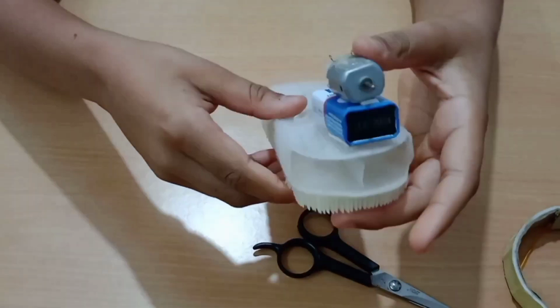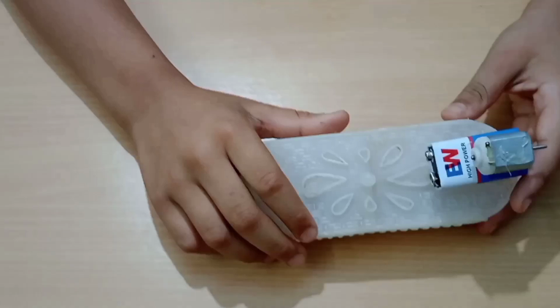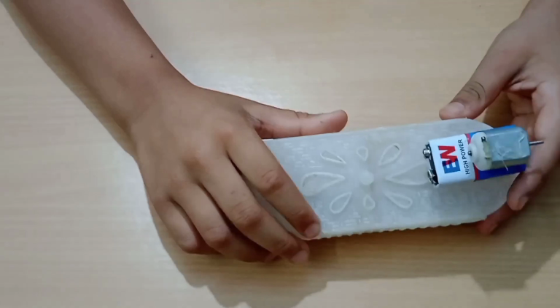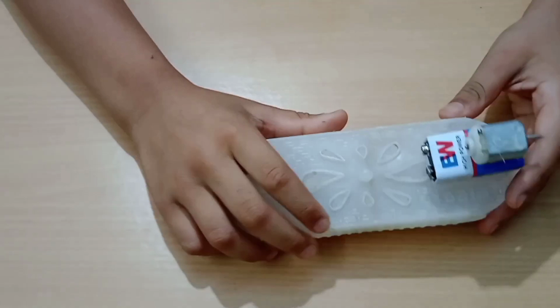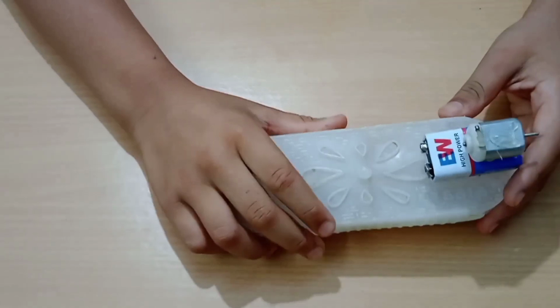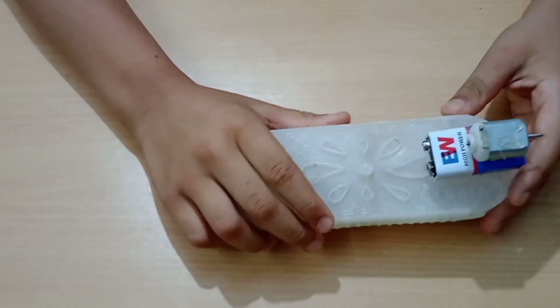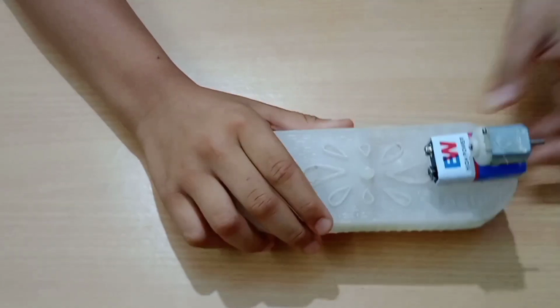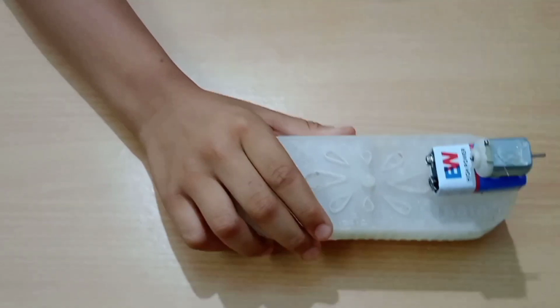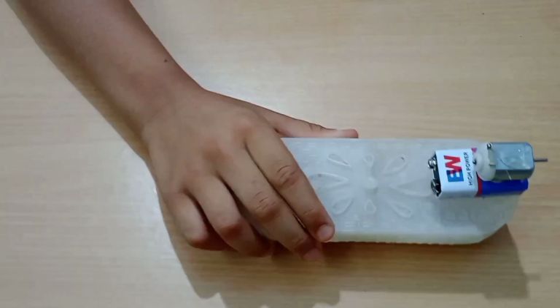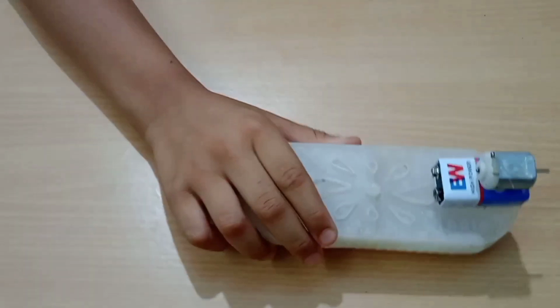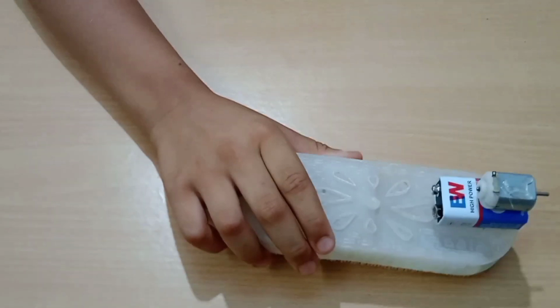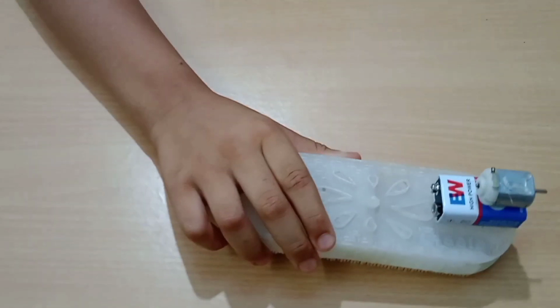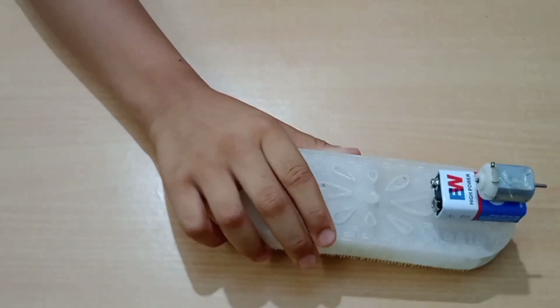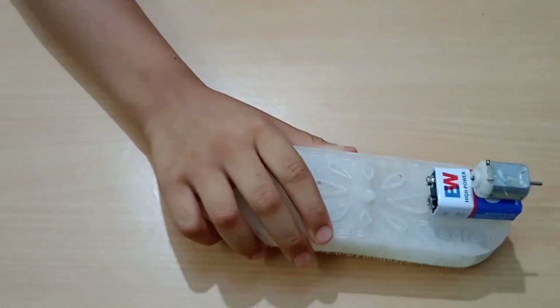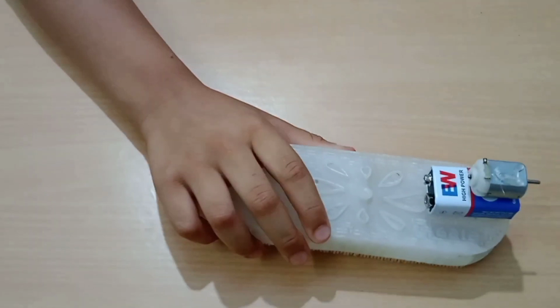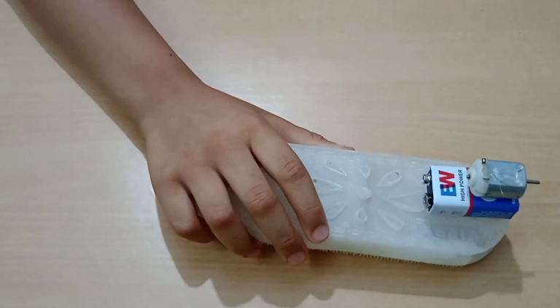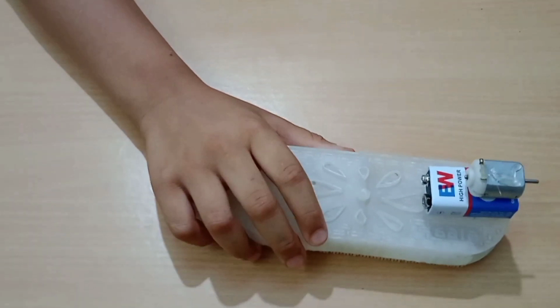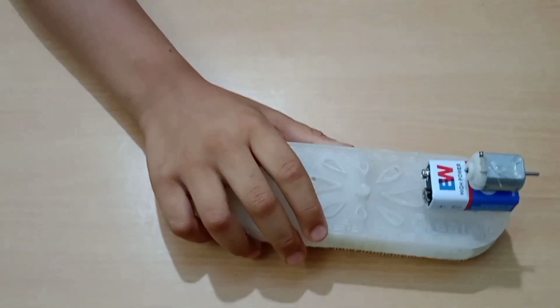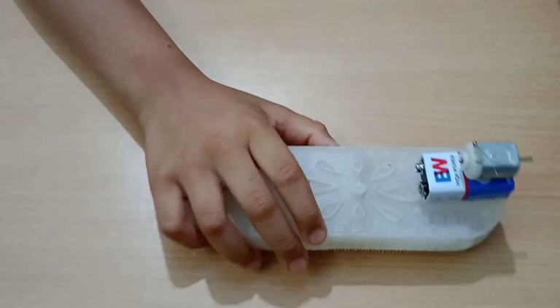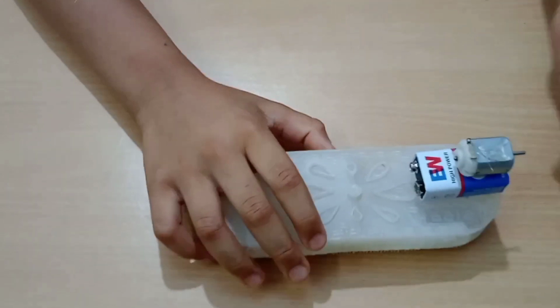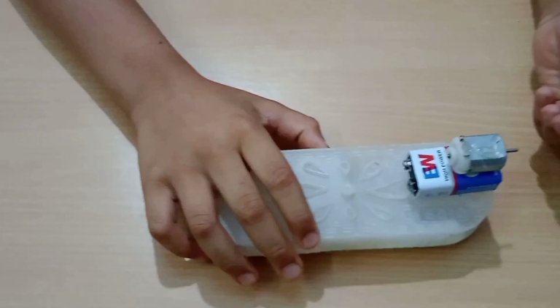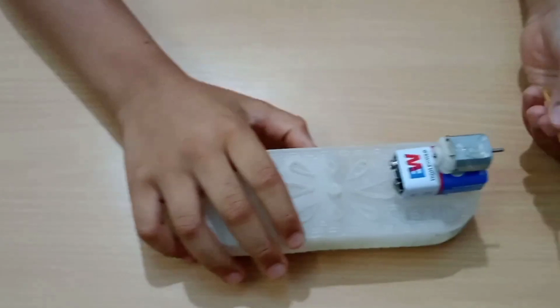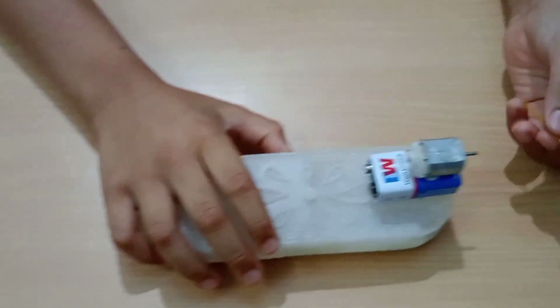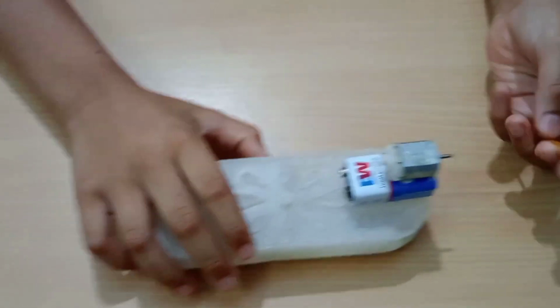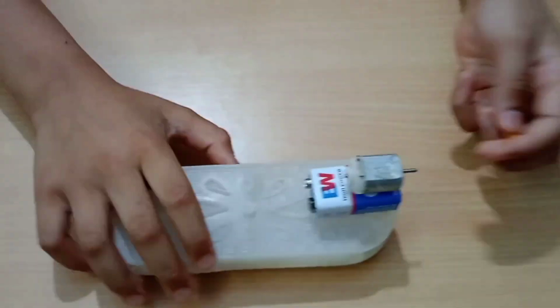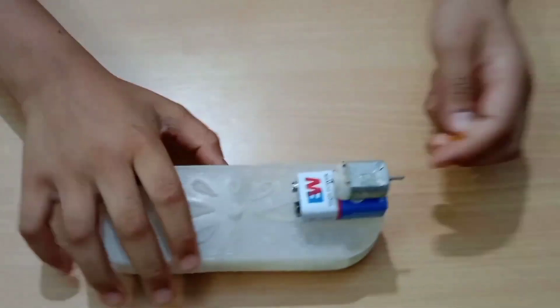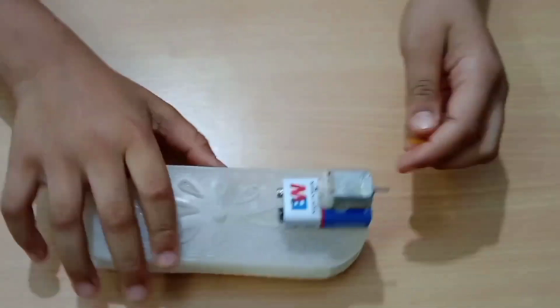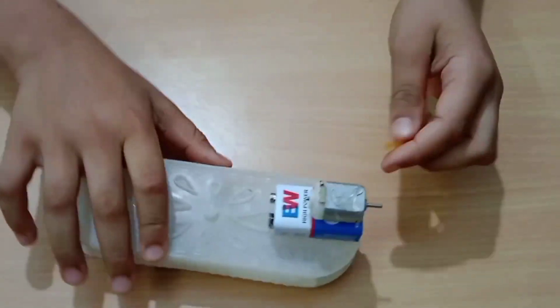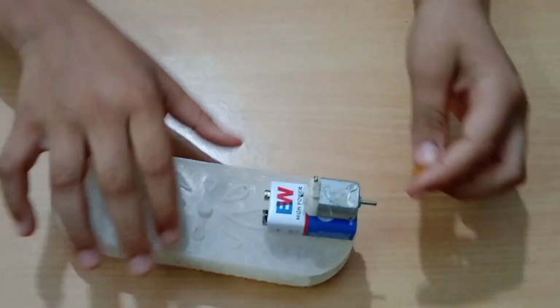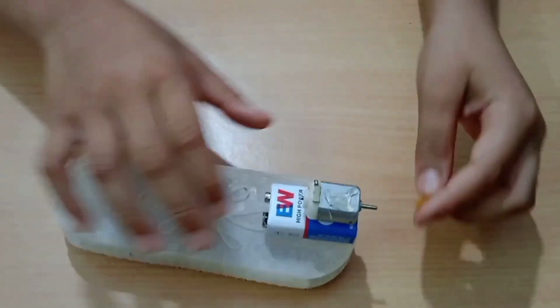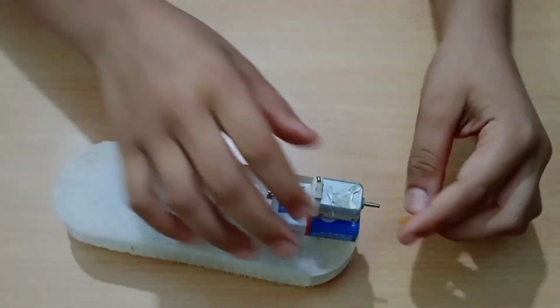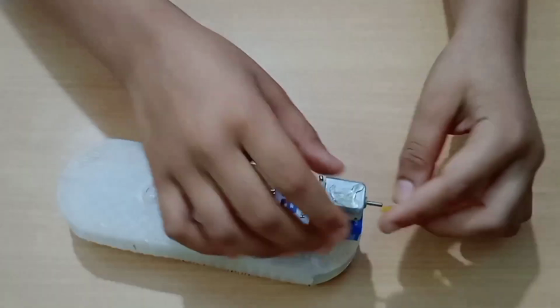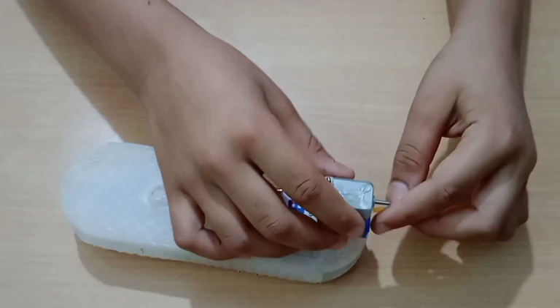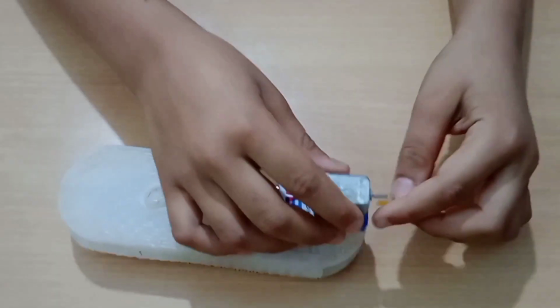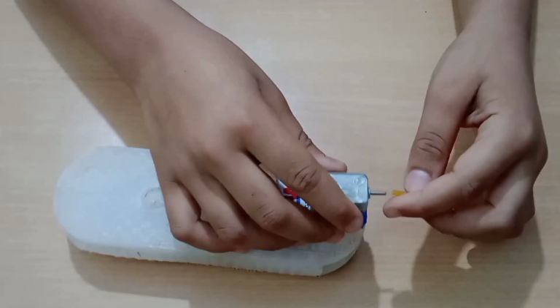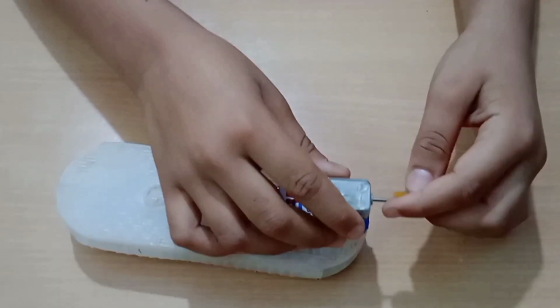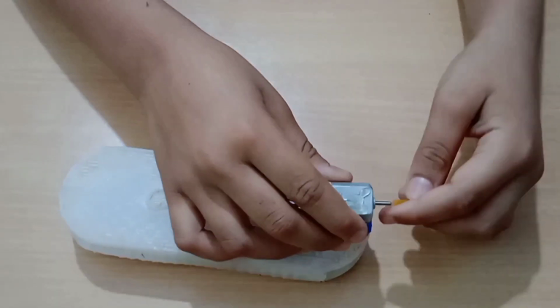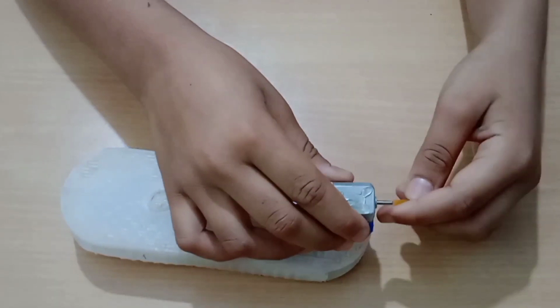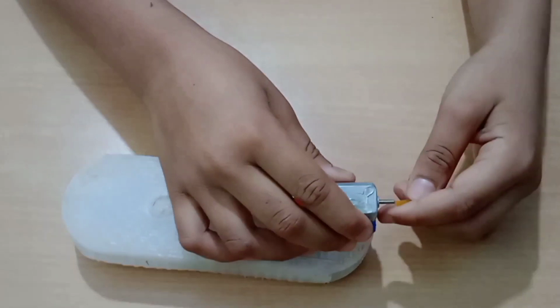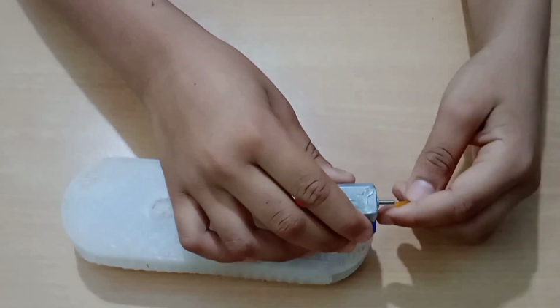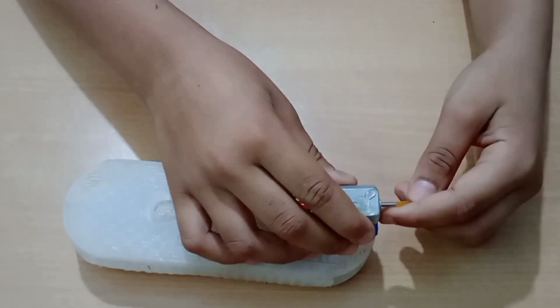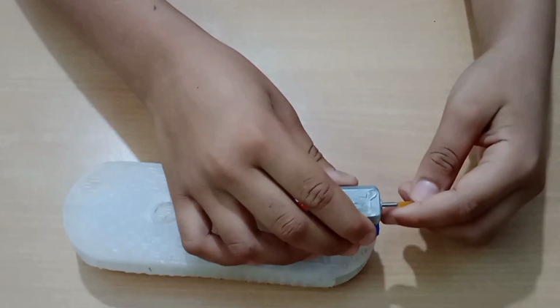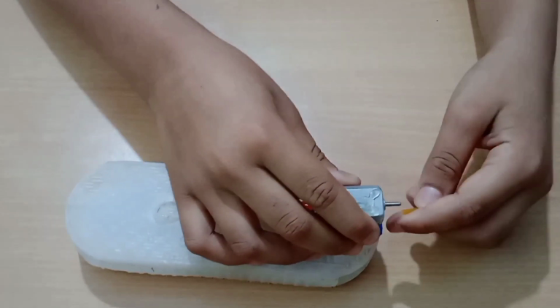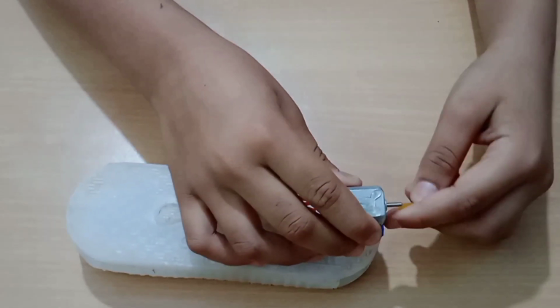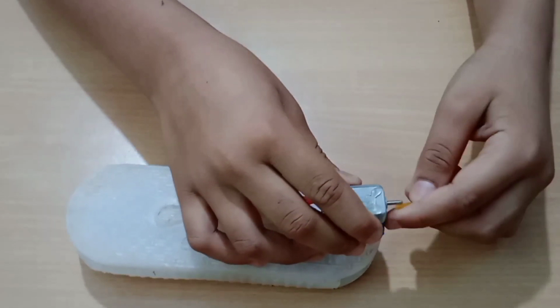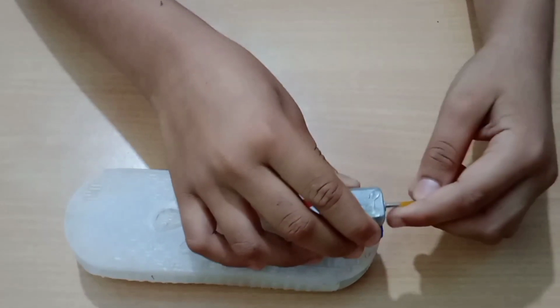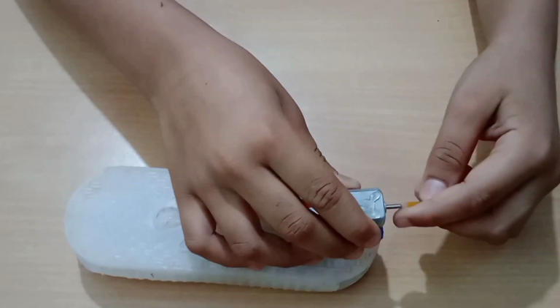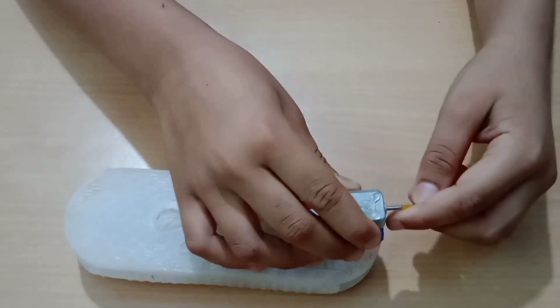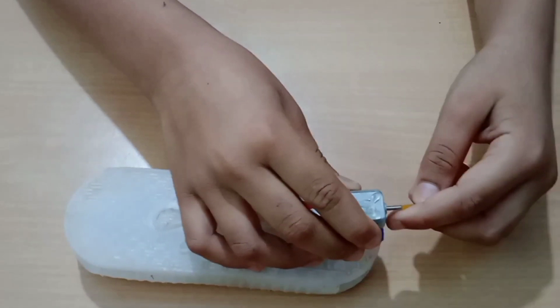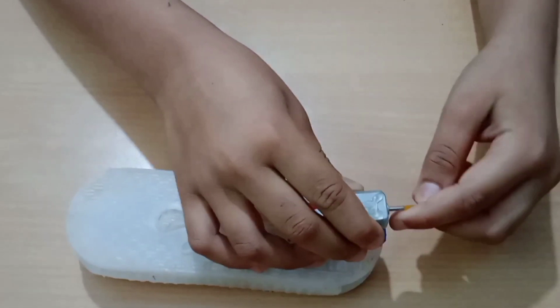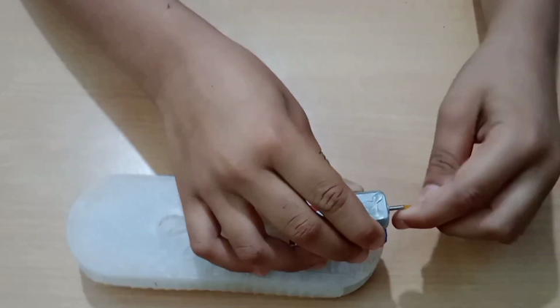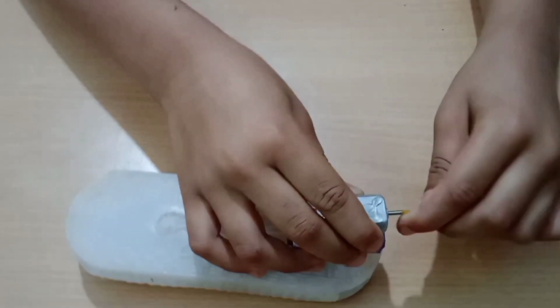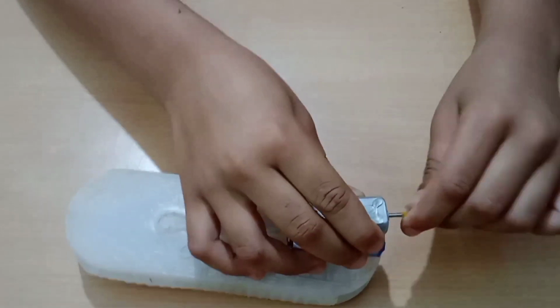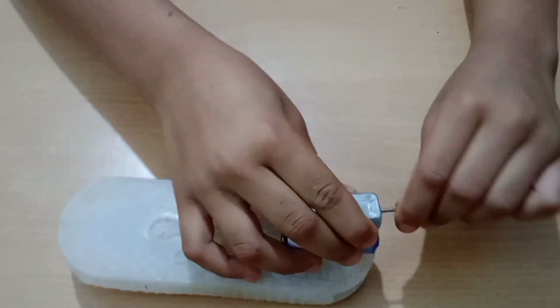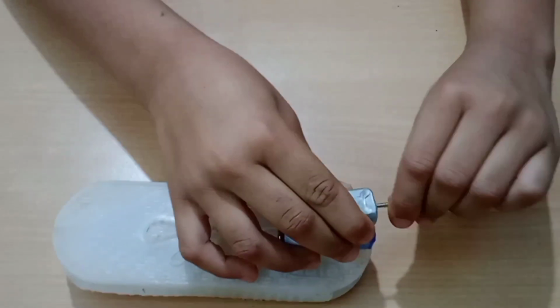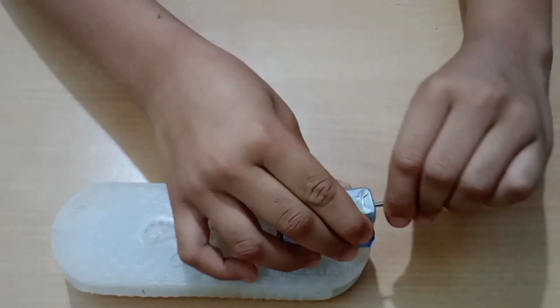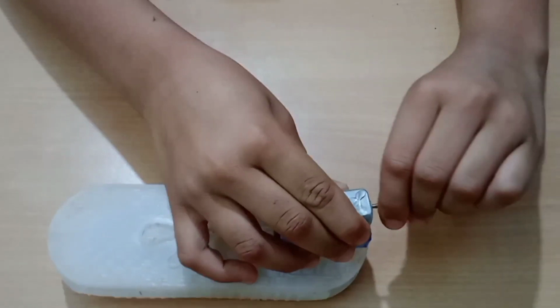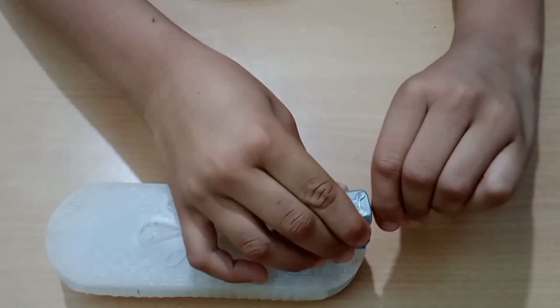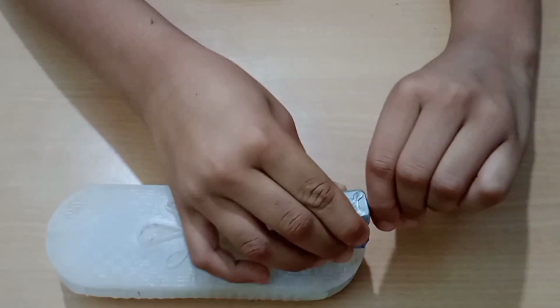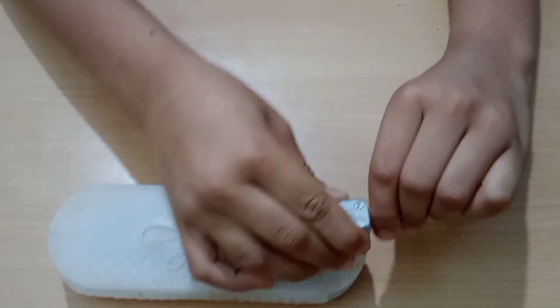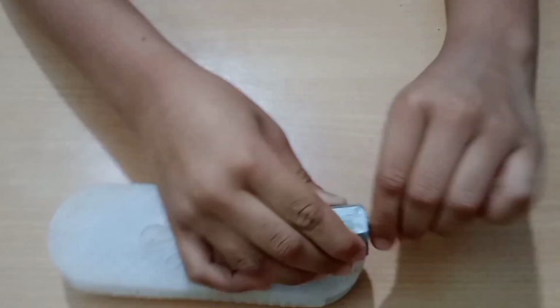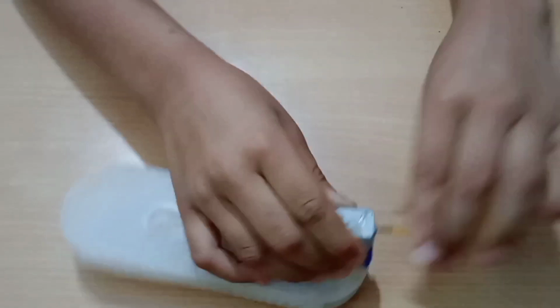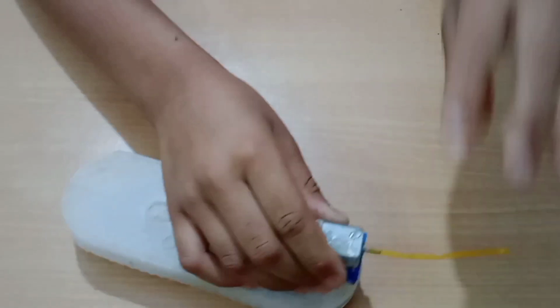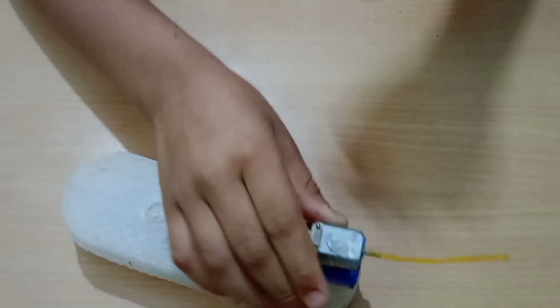Now we need a piece of straw and attach it over here like this.